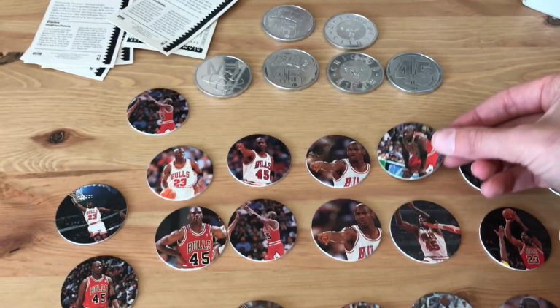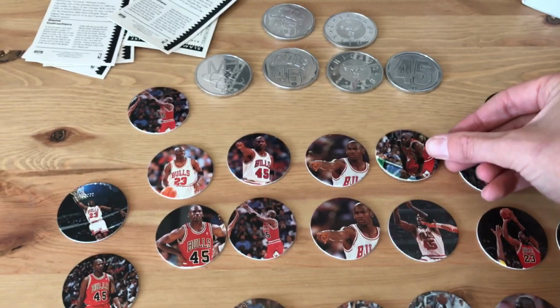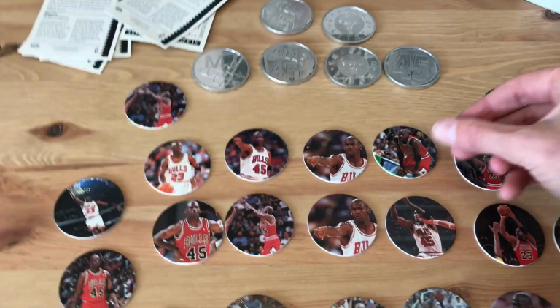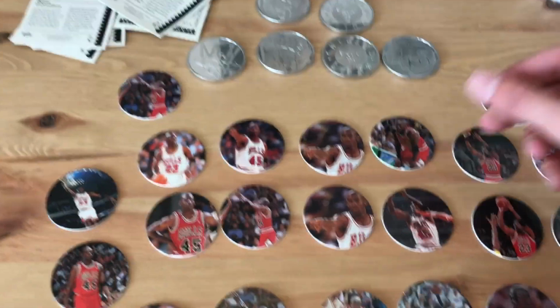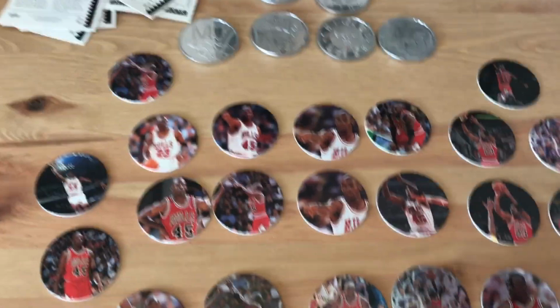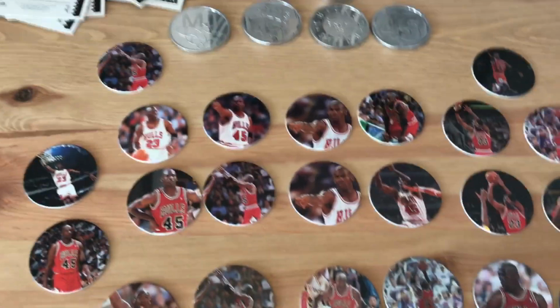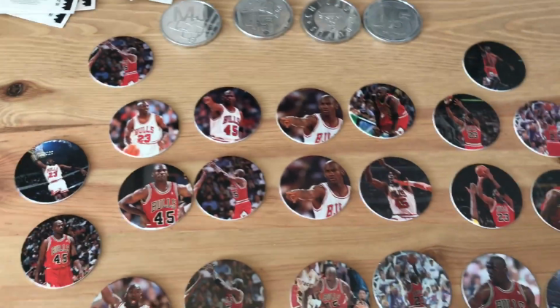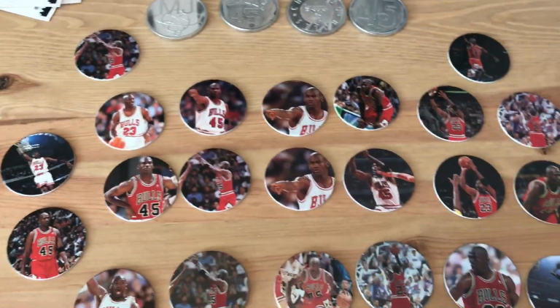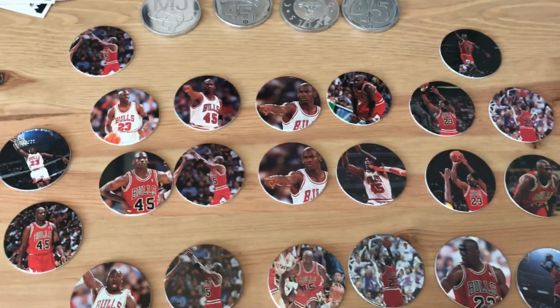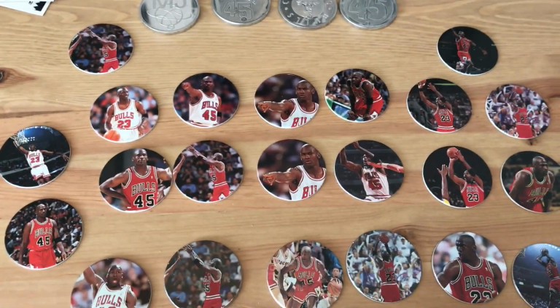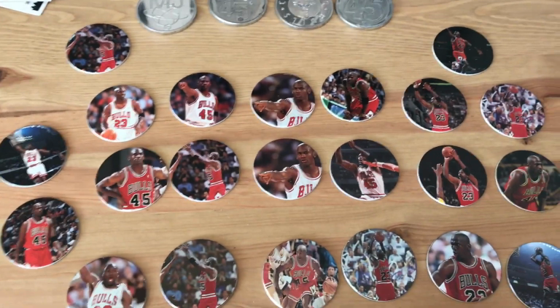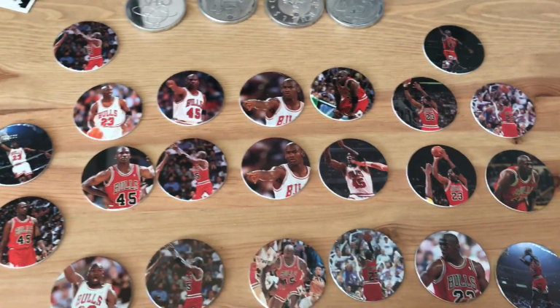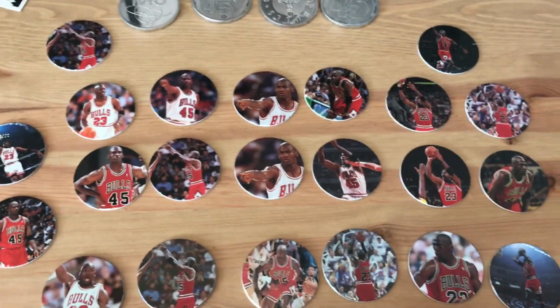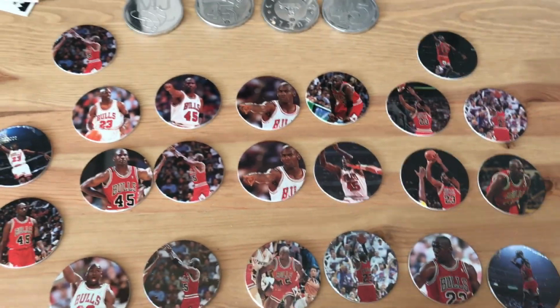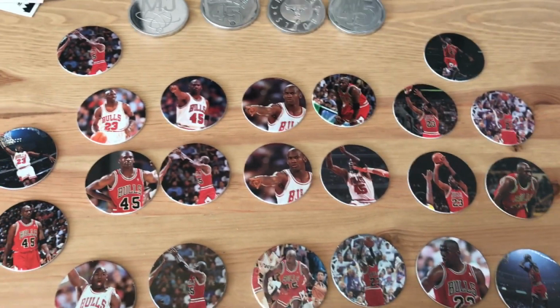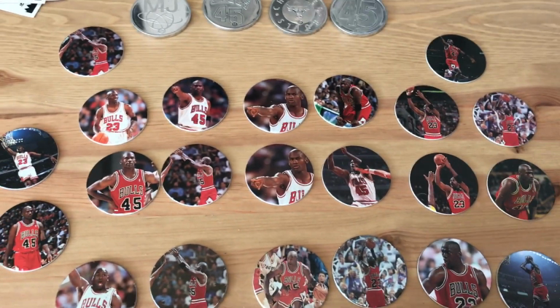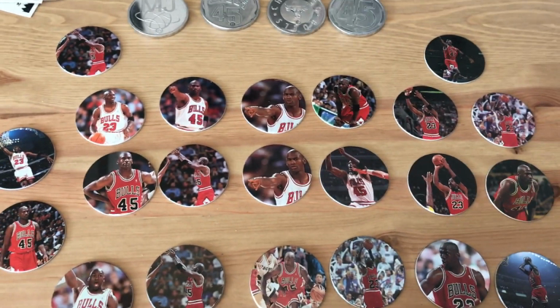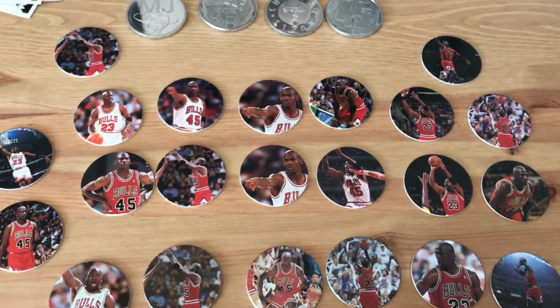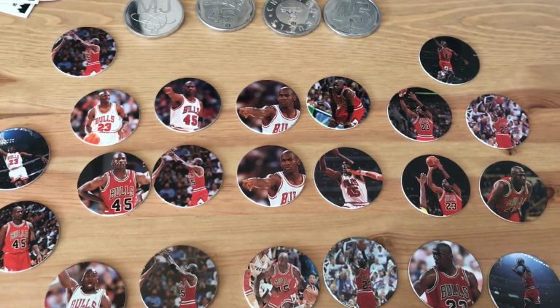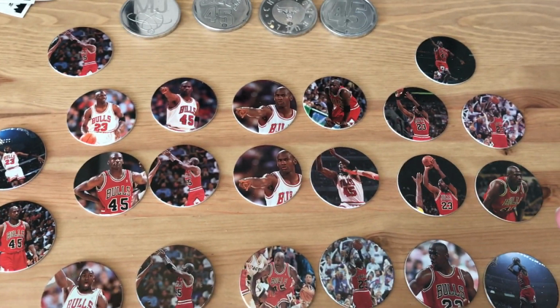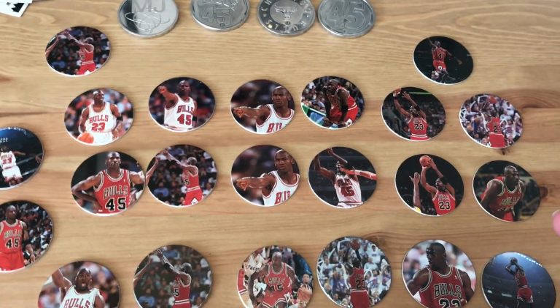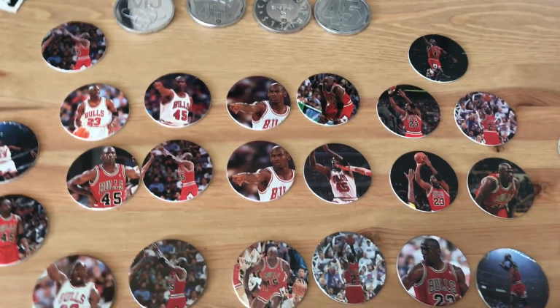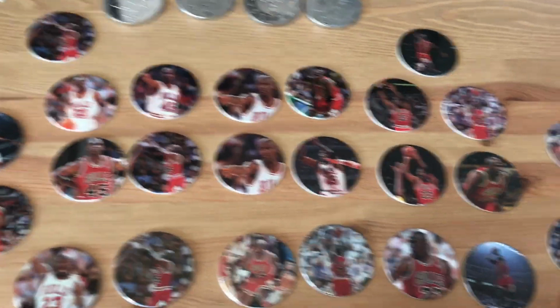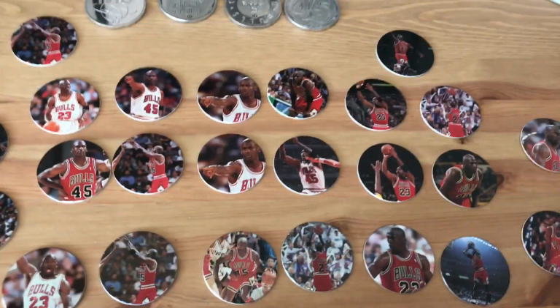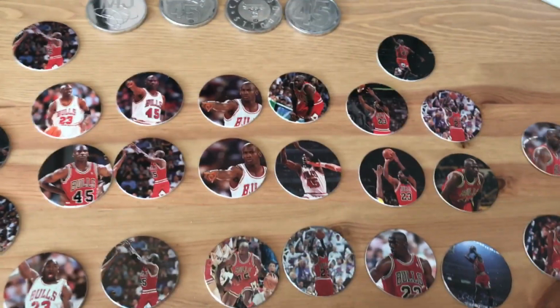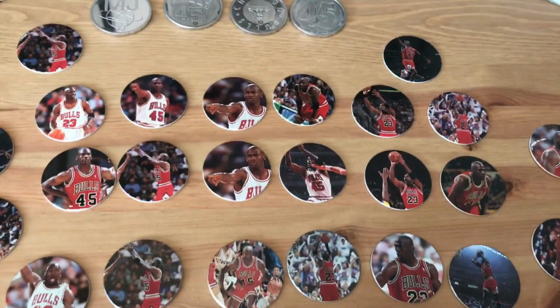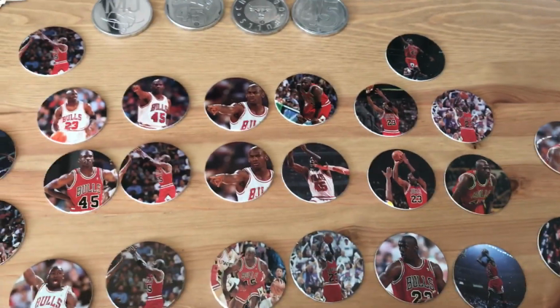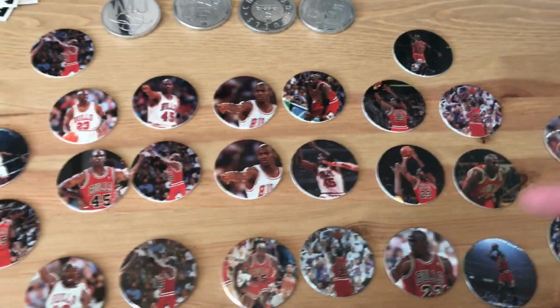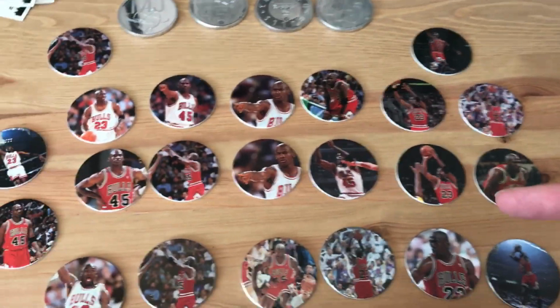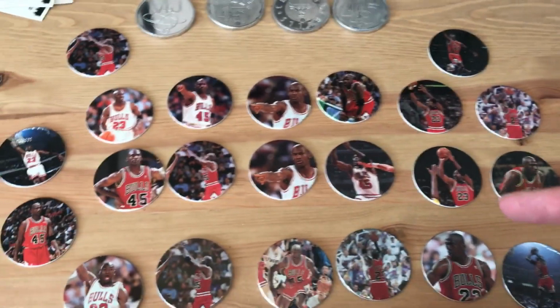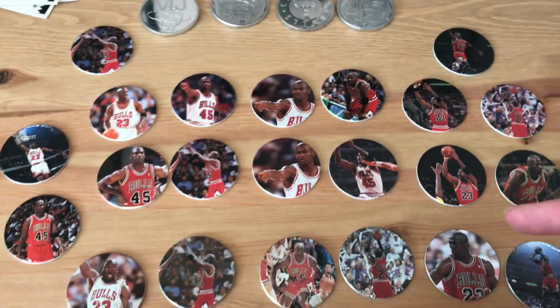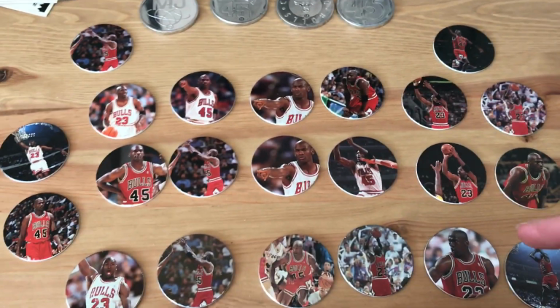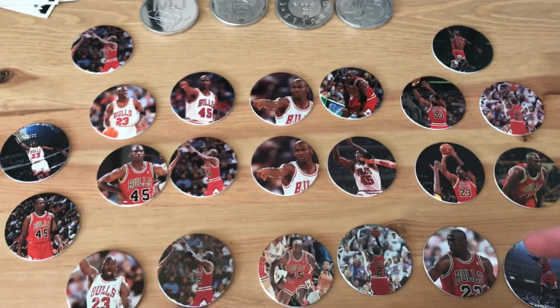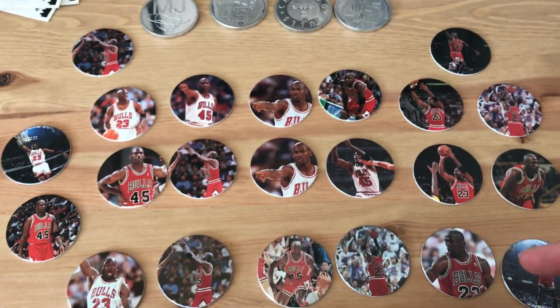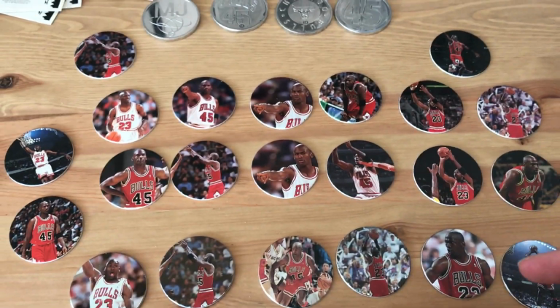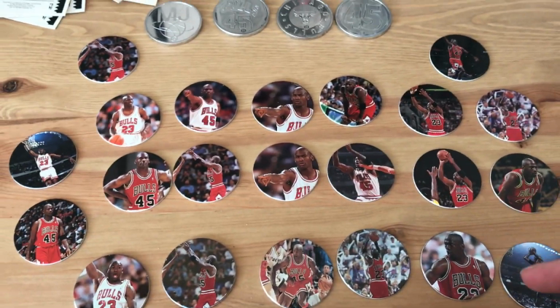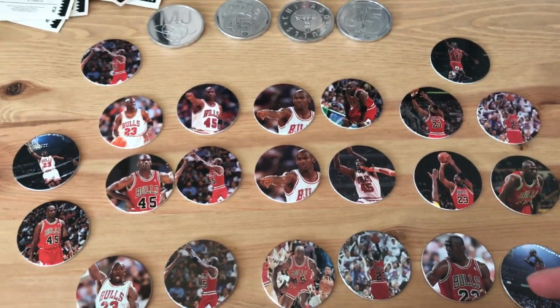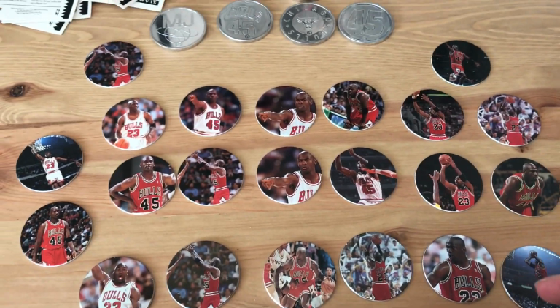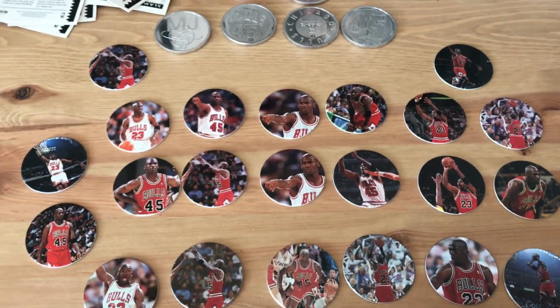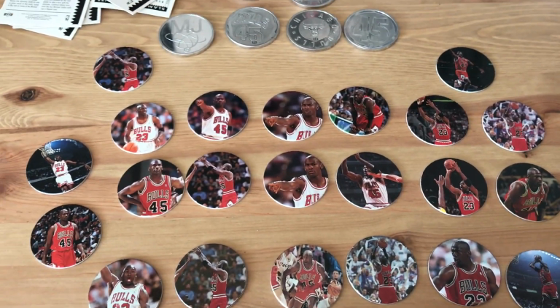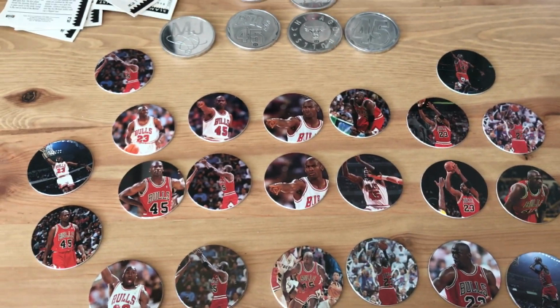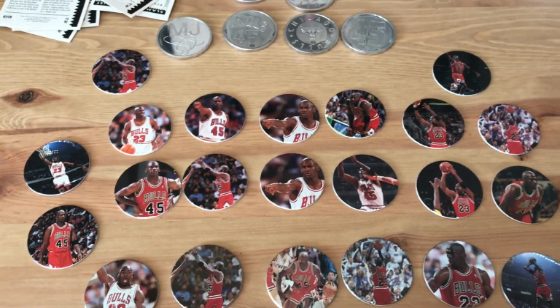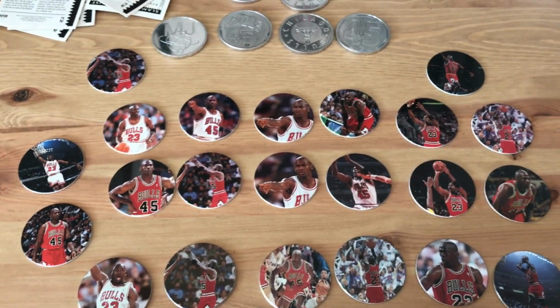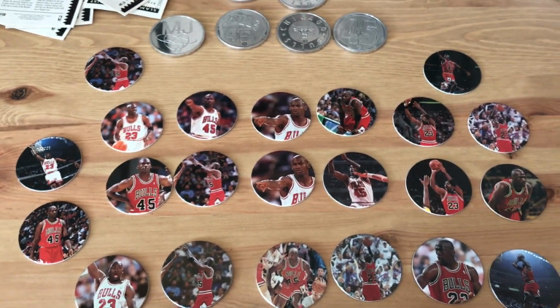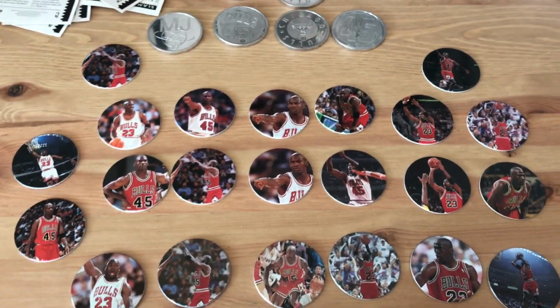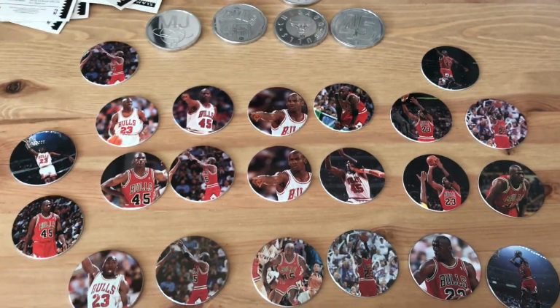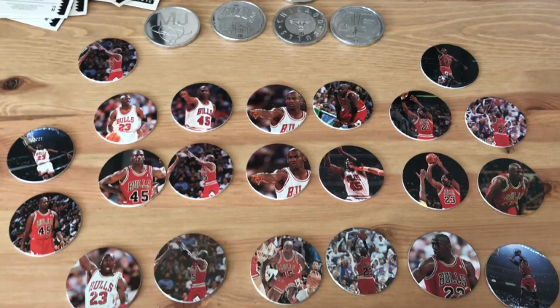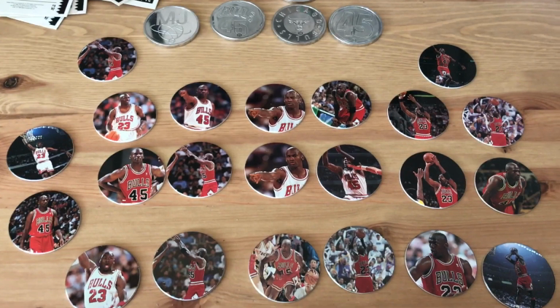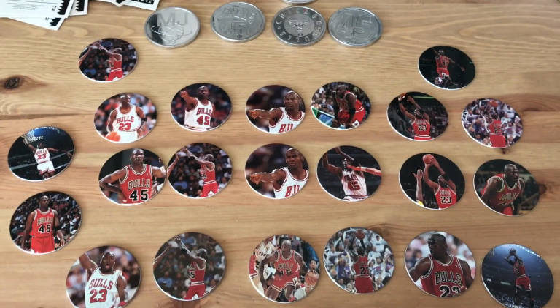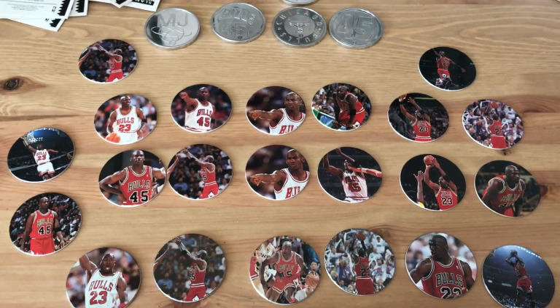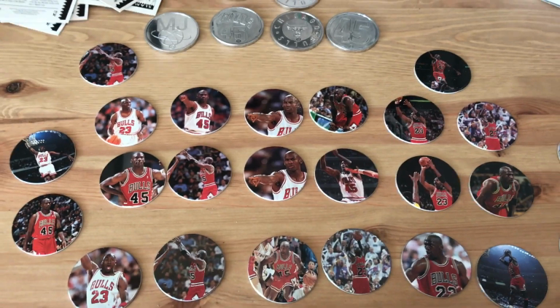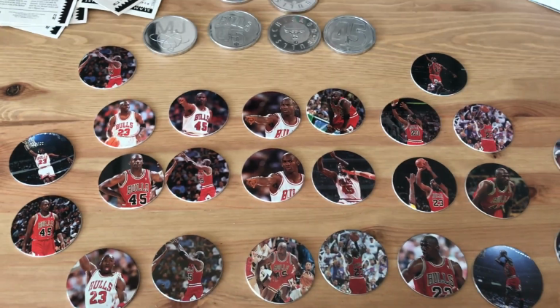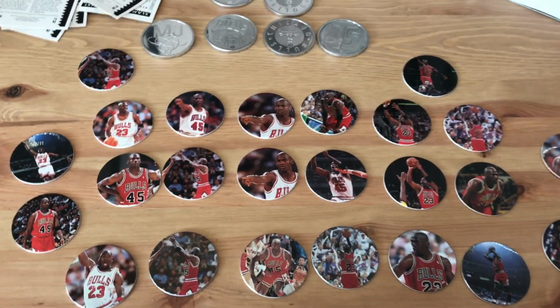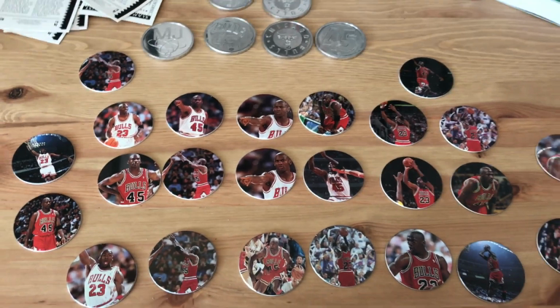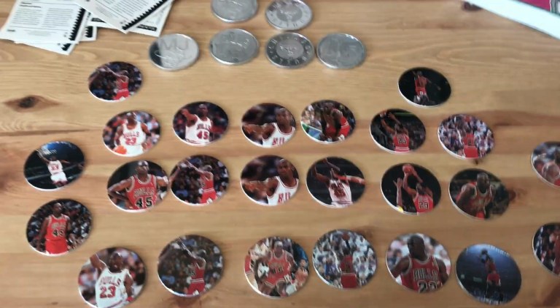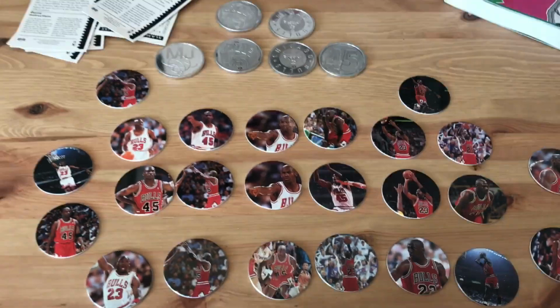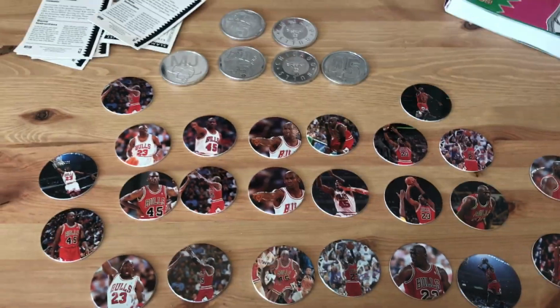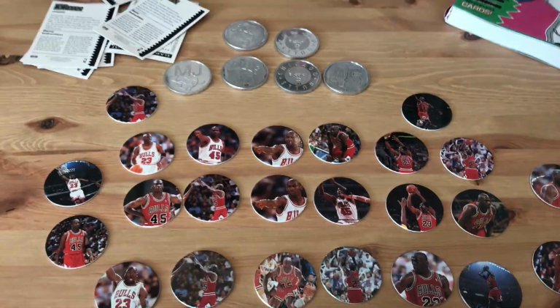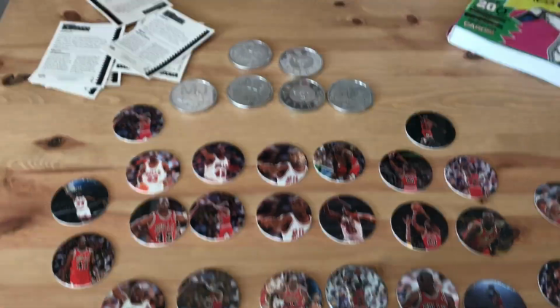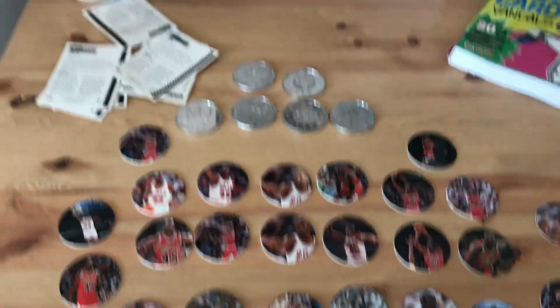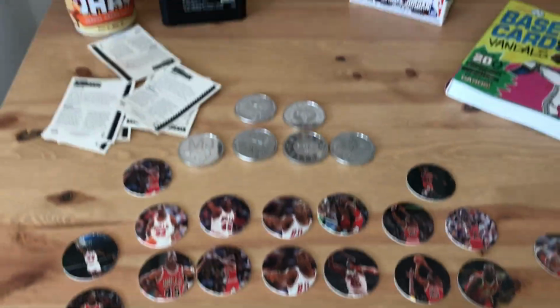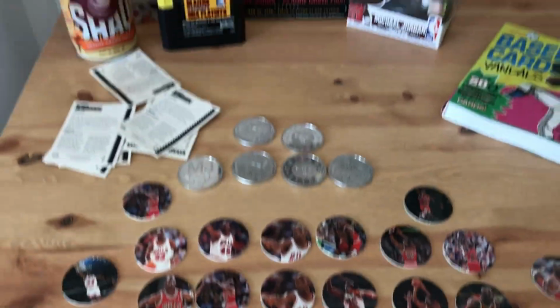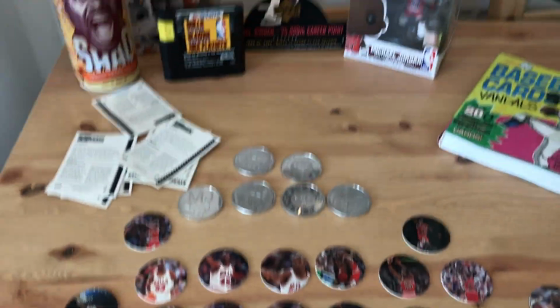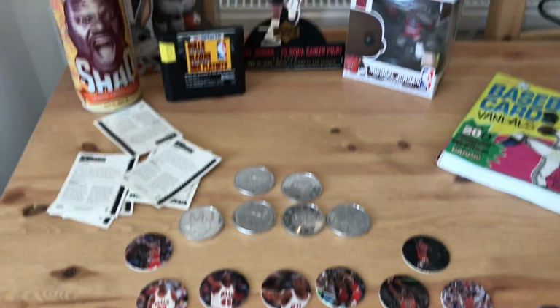Thanks for watching, guys. Let me know which is your favourite Jordan Pog or milk cap. I'll have some more videos soon. Thanks again for watching. Bye.